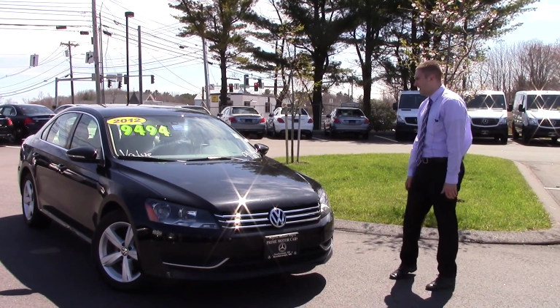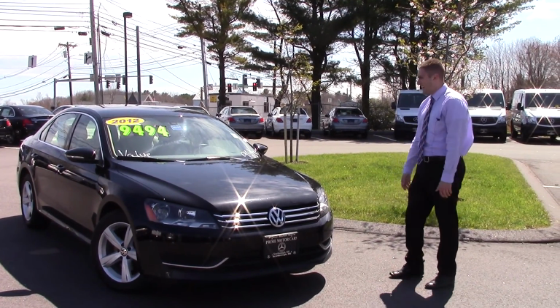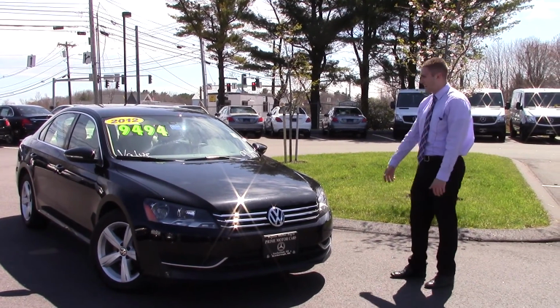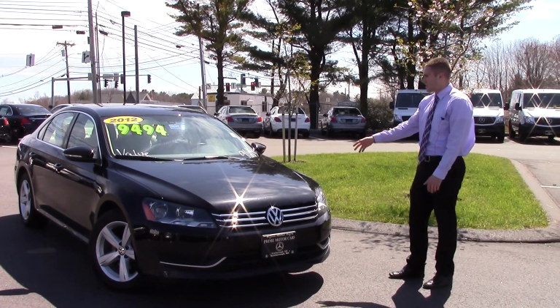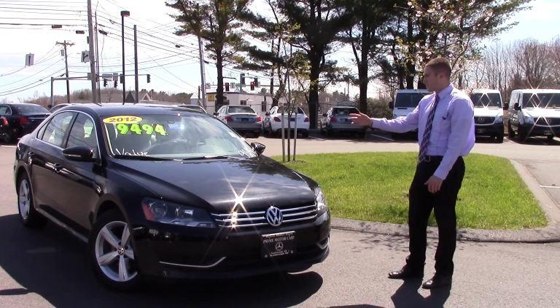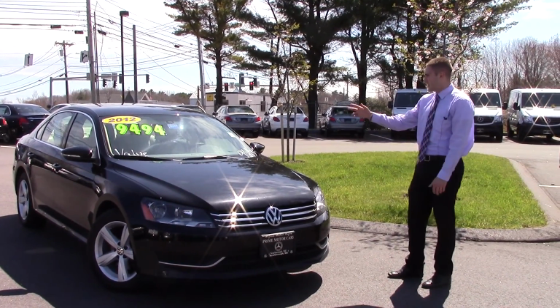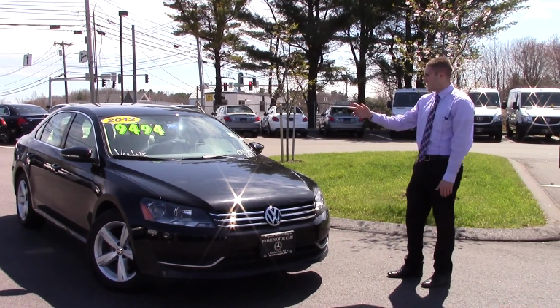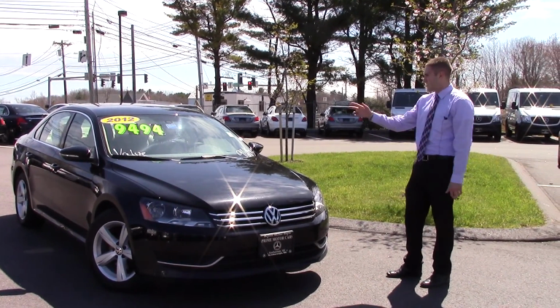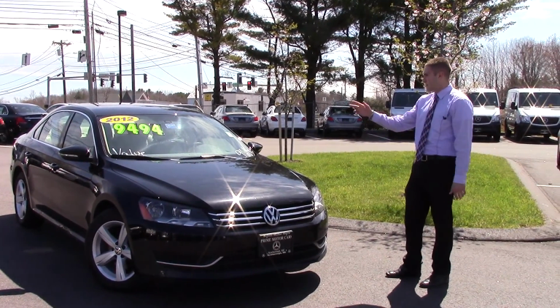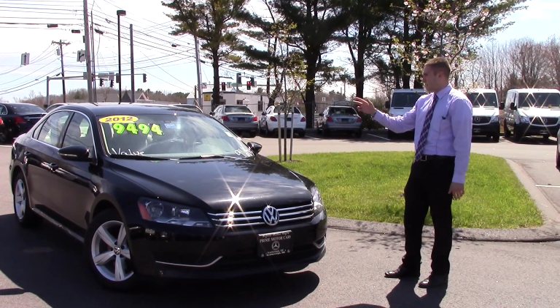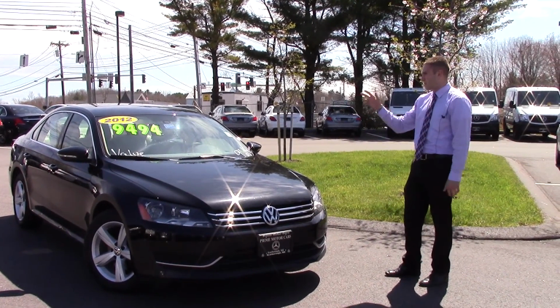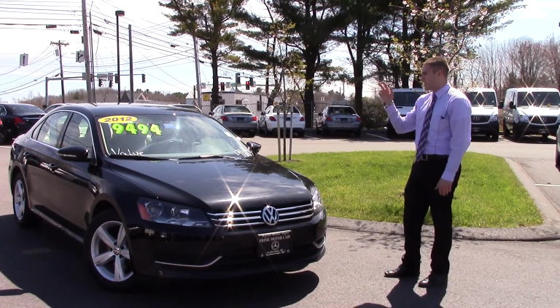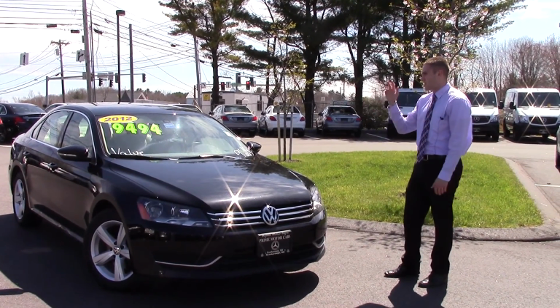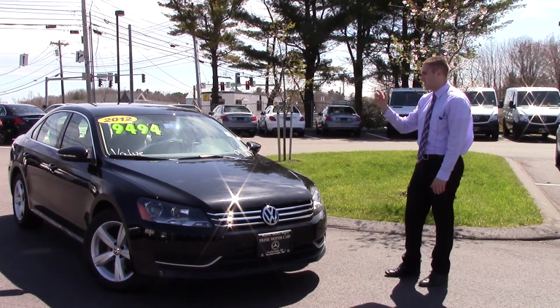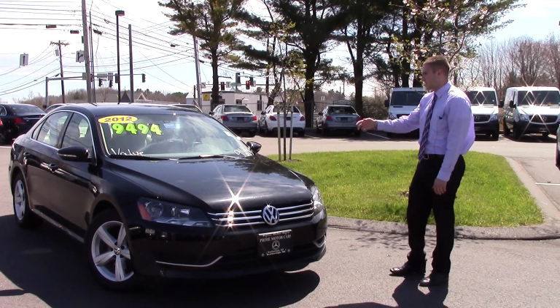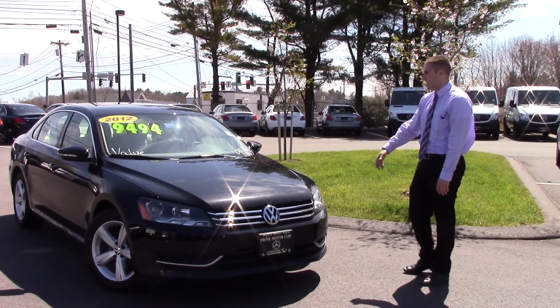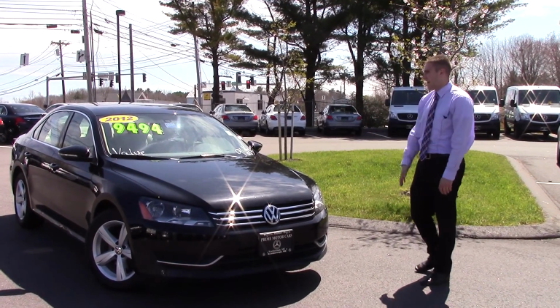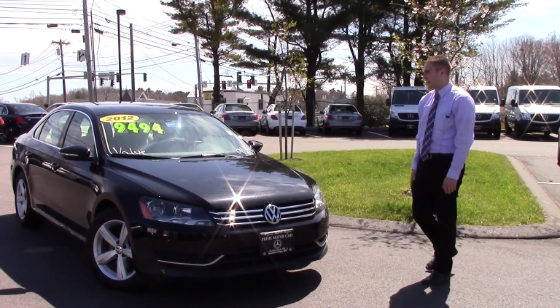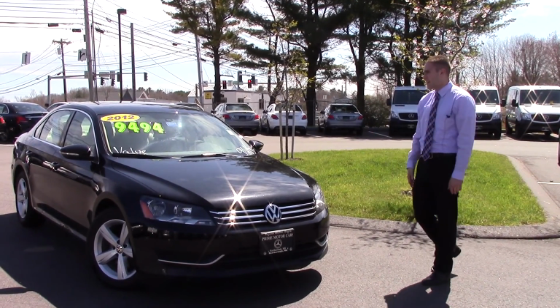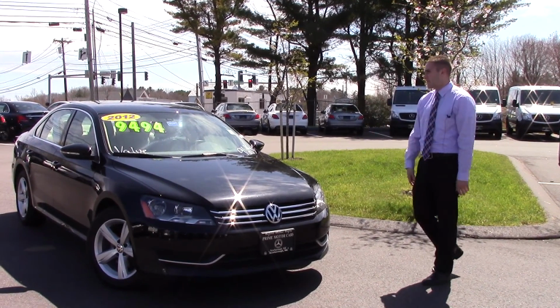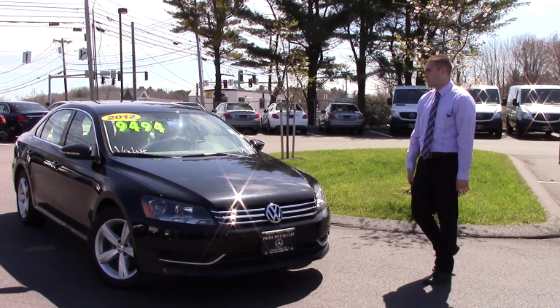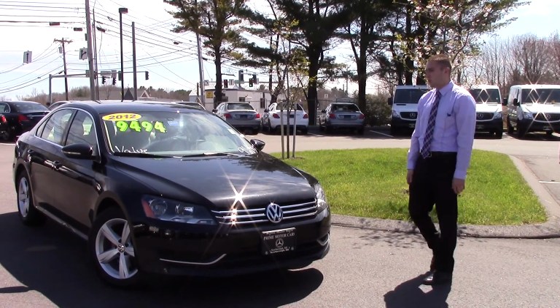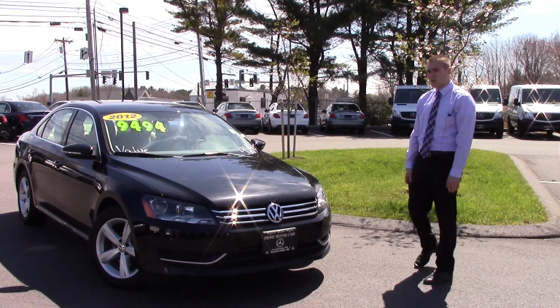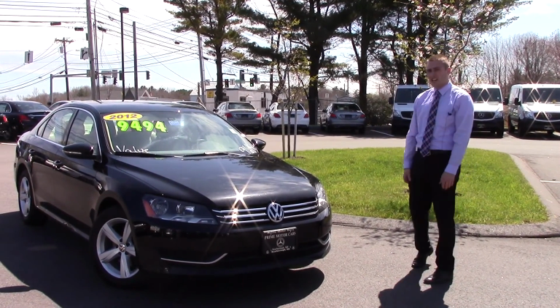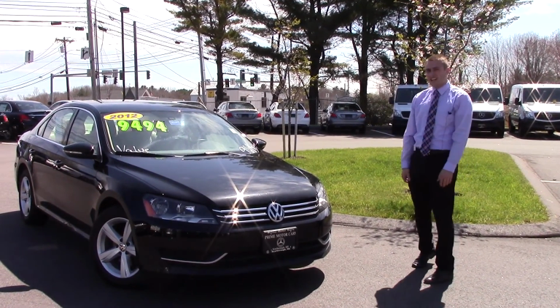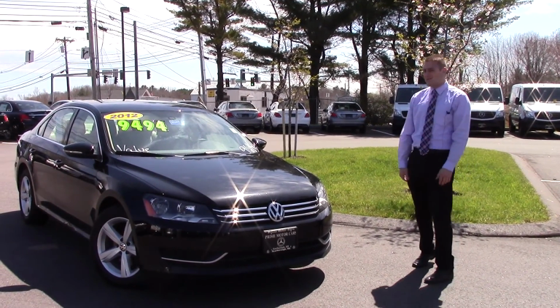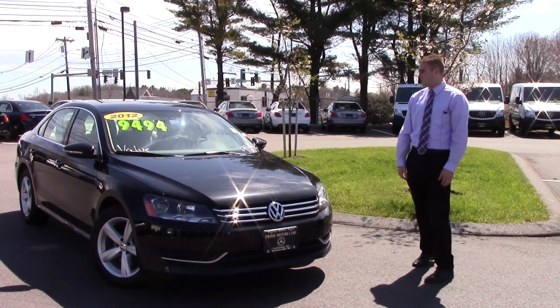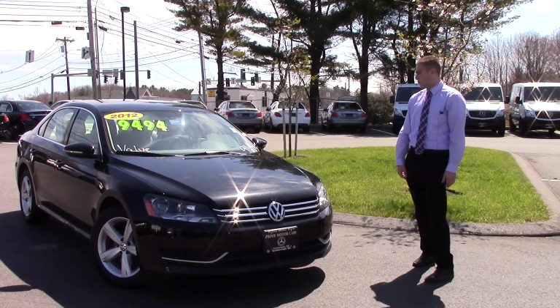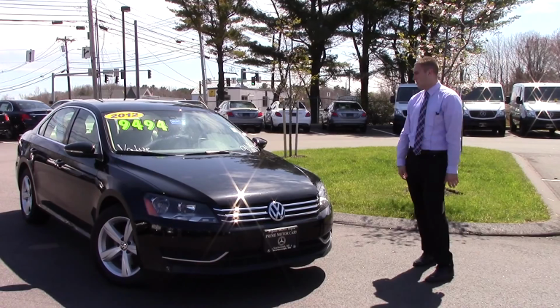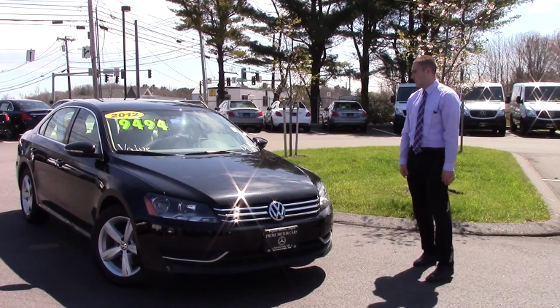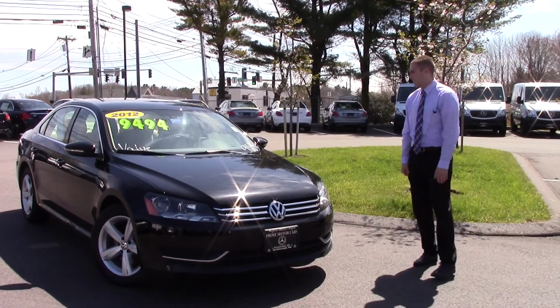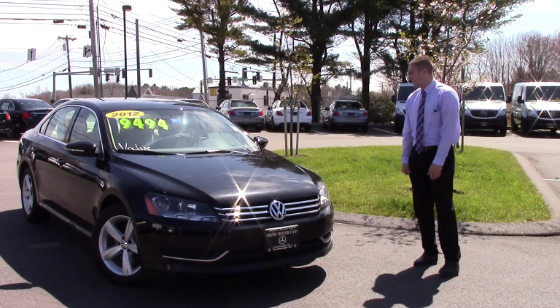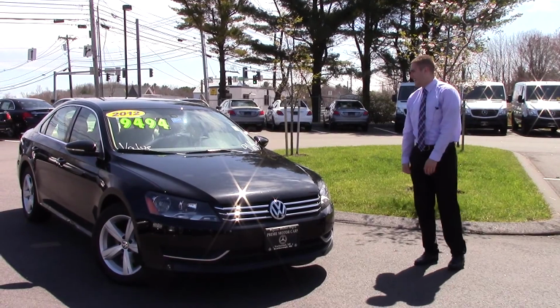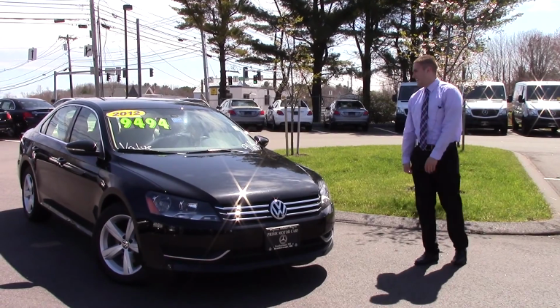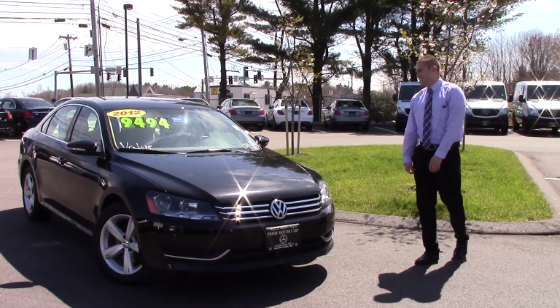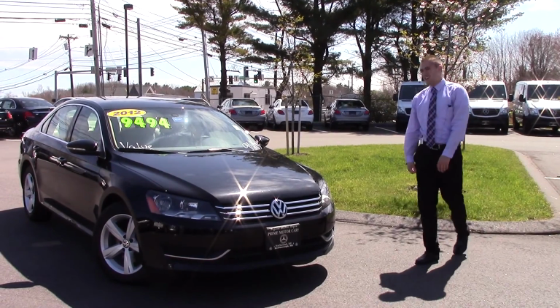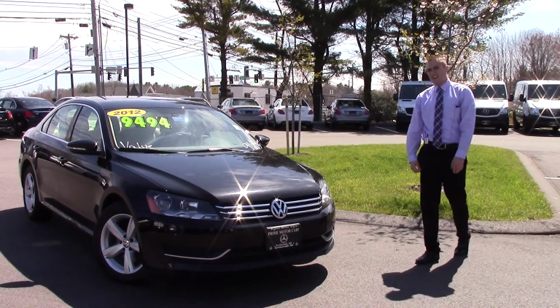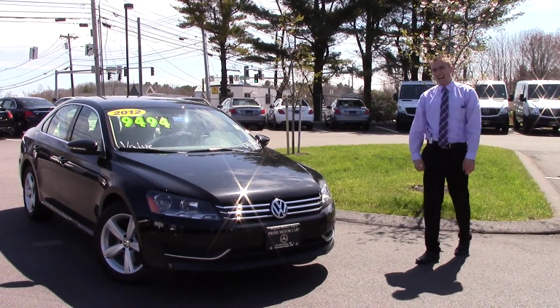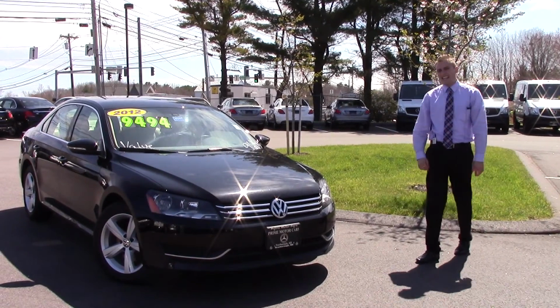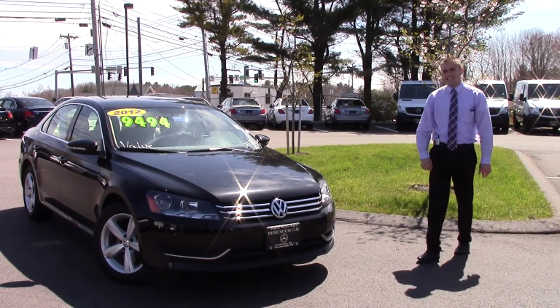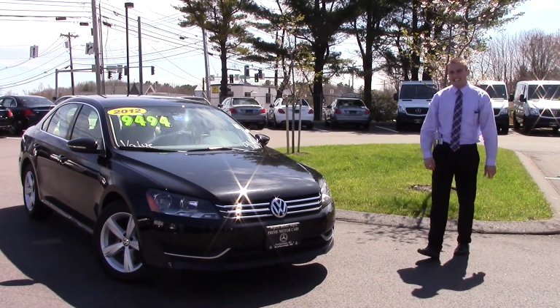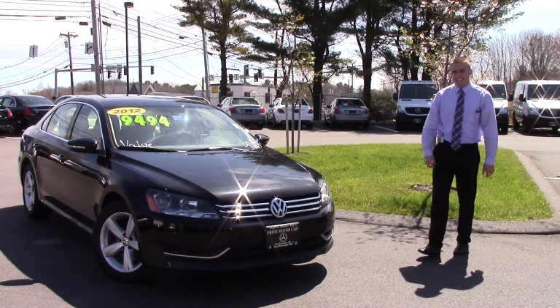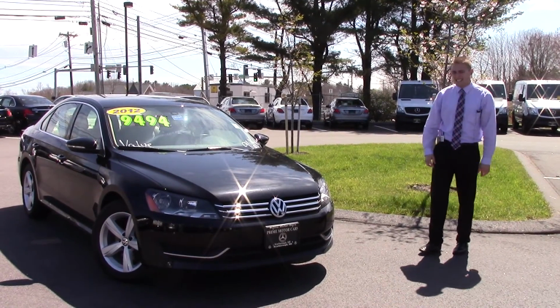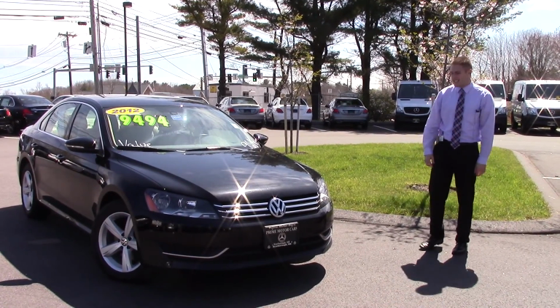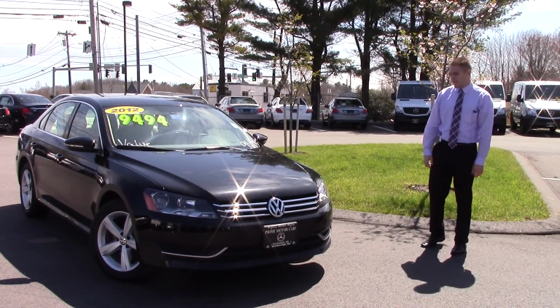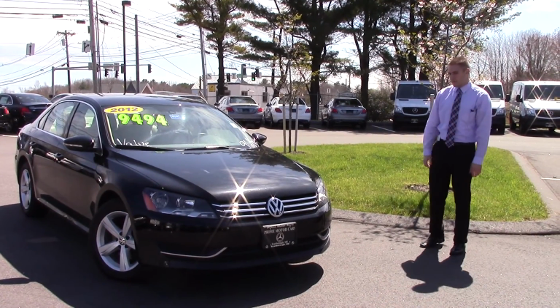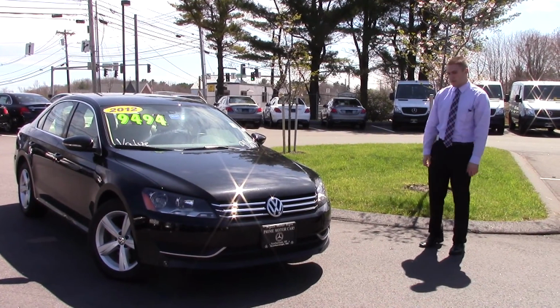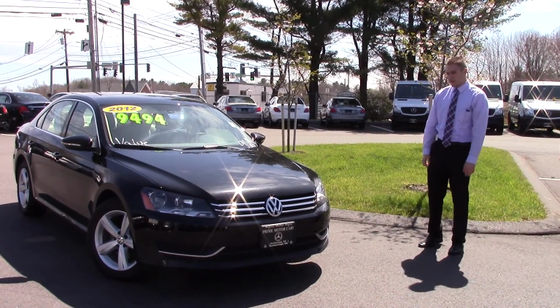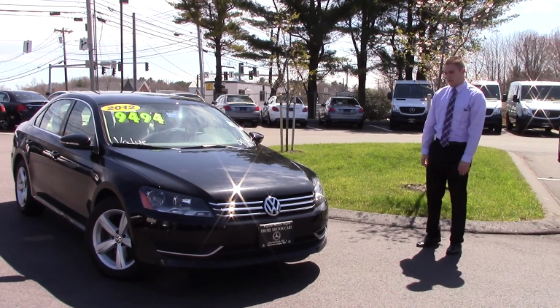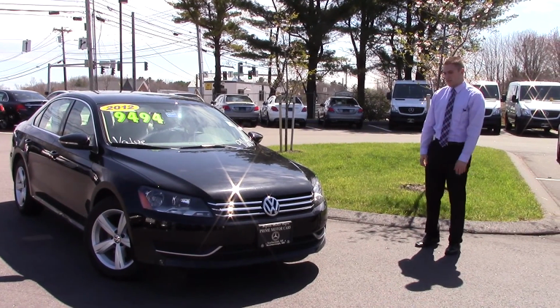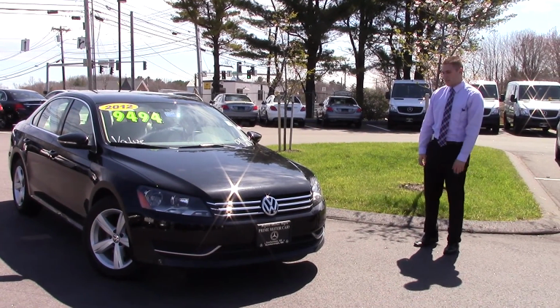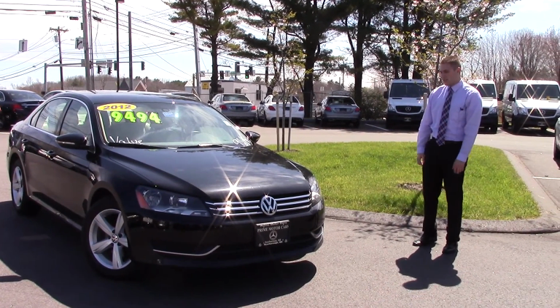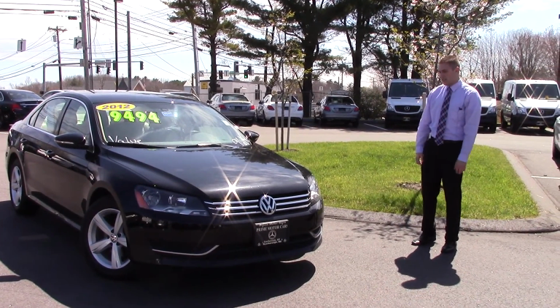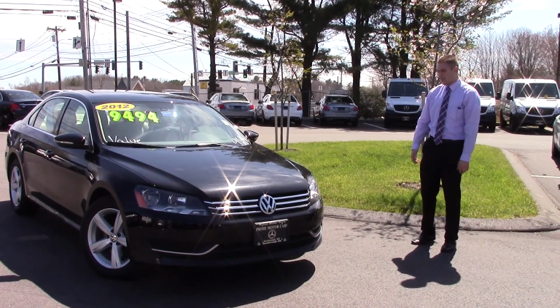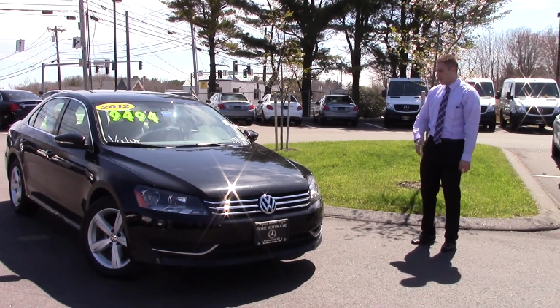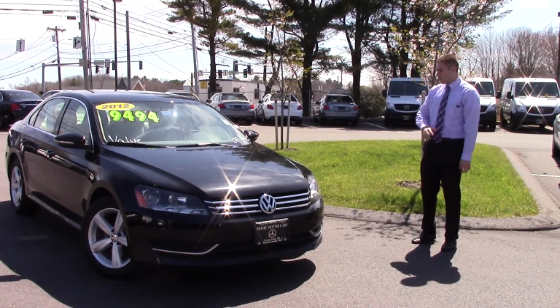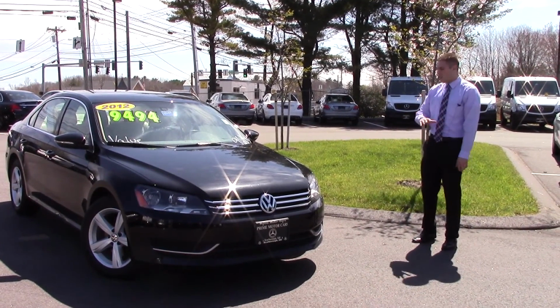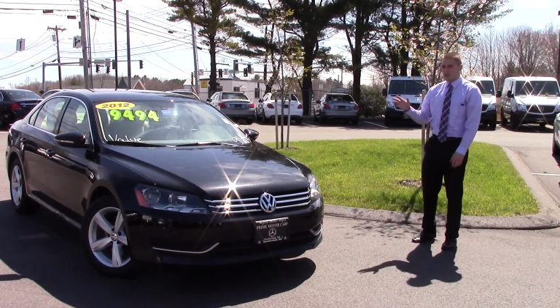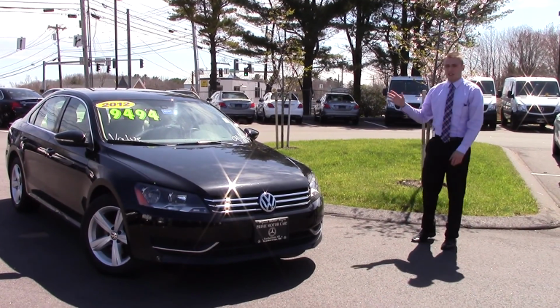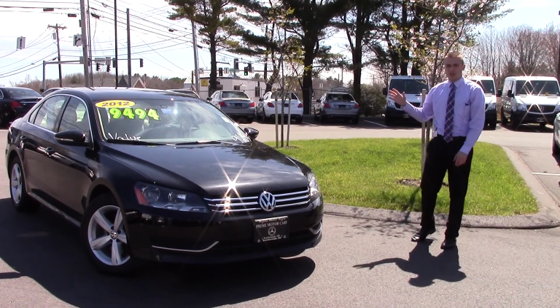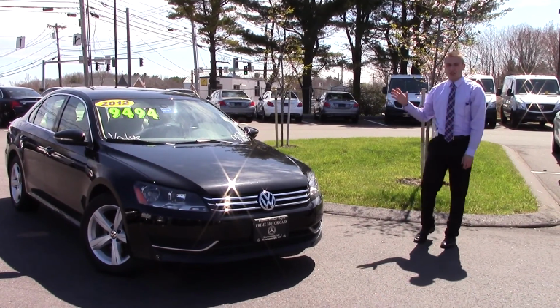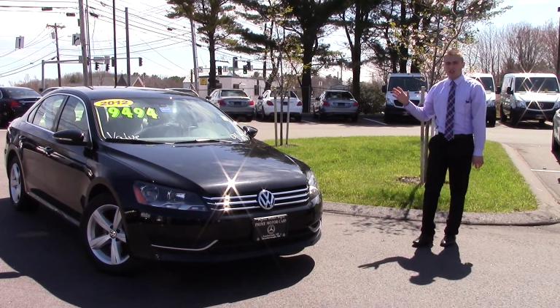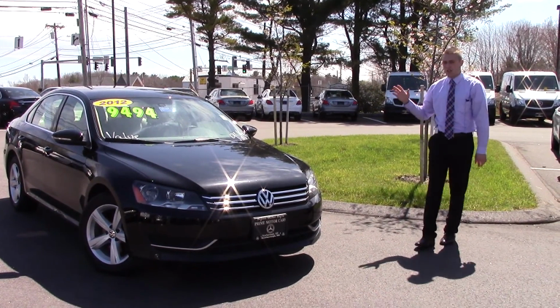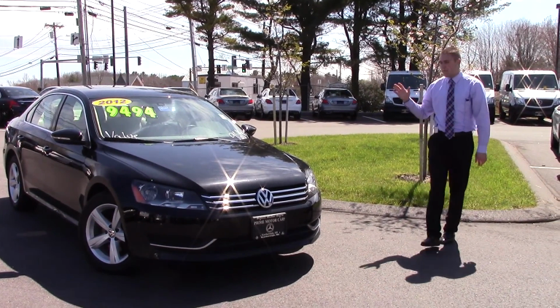As you can see, my price on it is $9,494. It does have 96,000 miles on it. The car's in great shape.